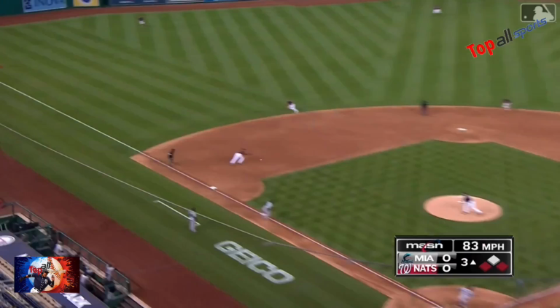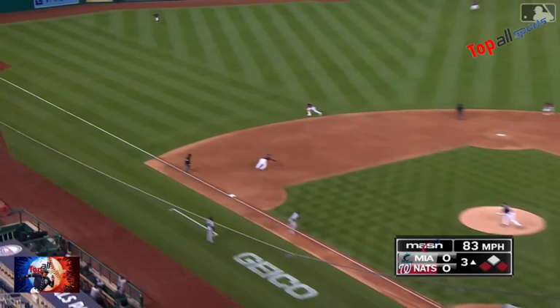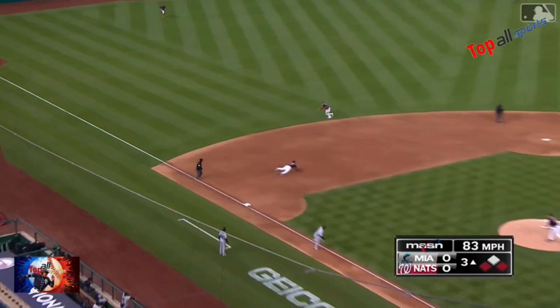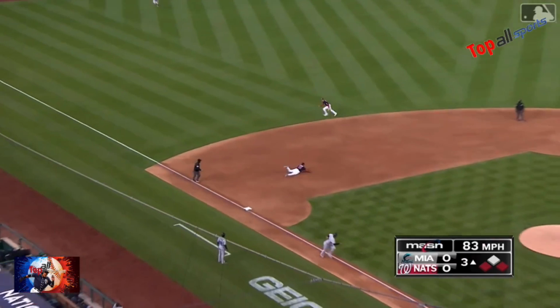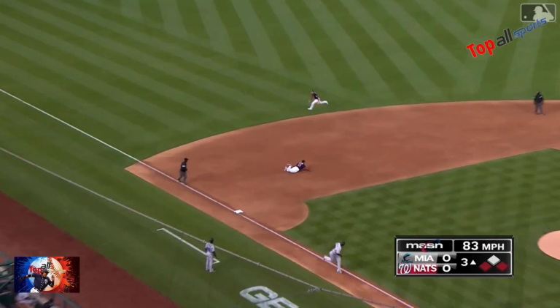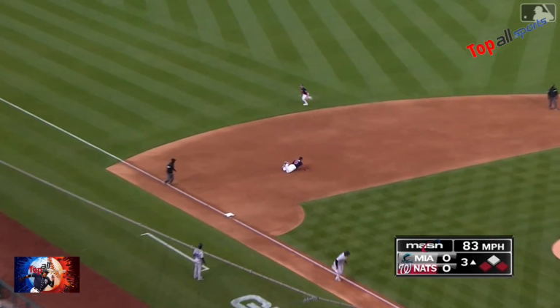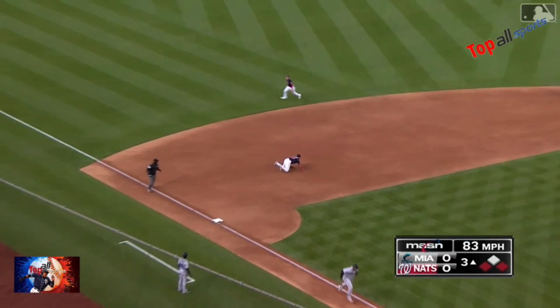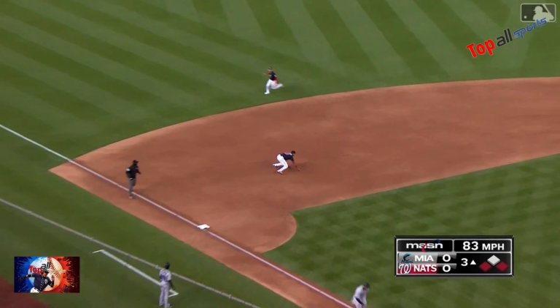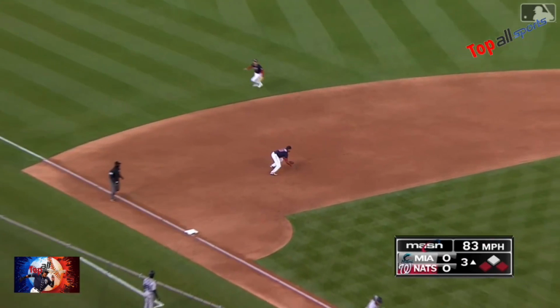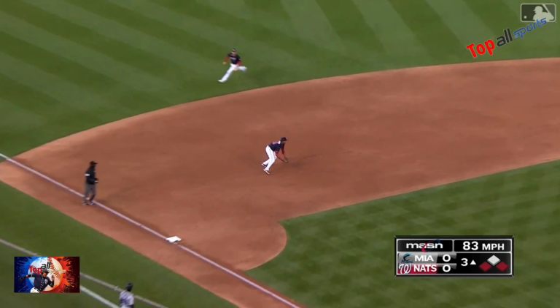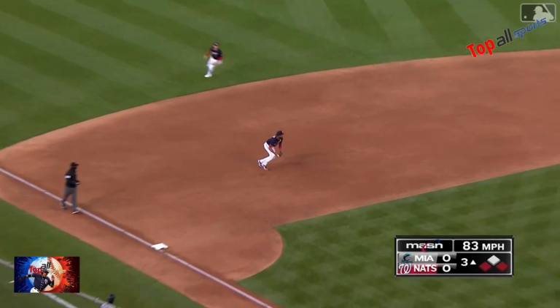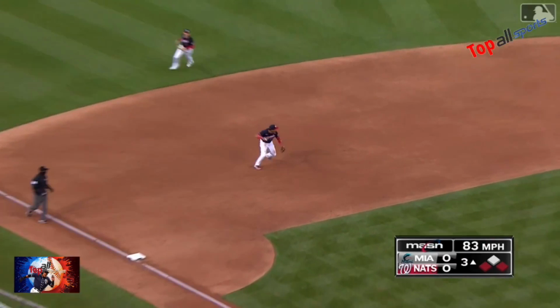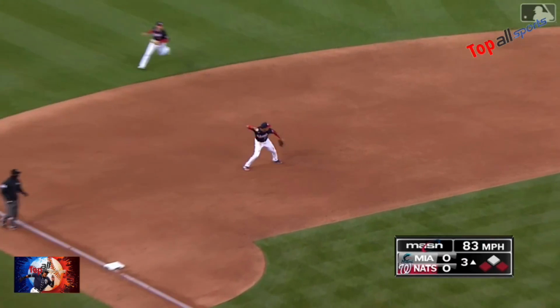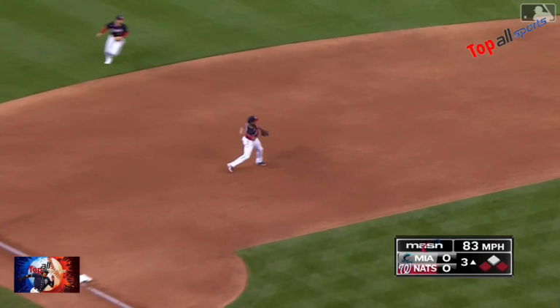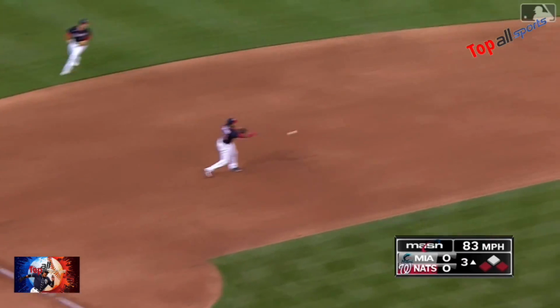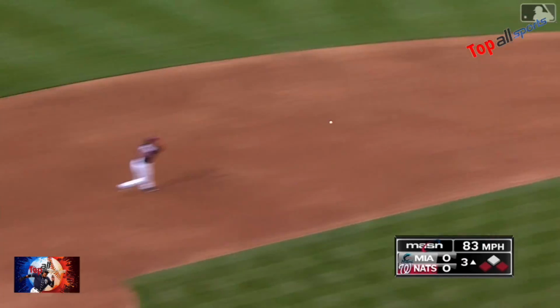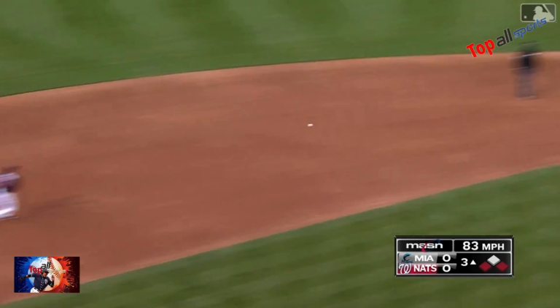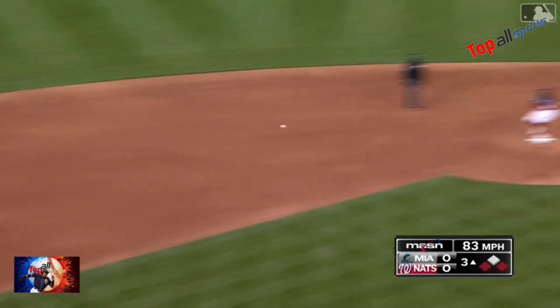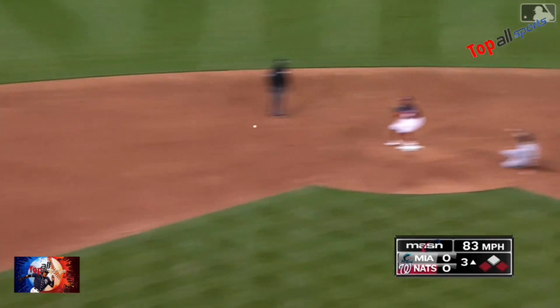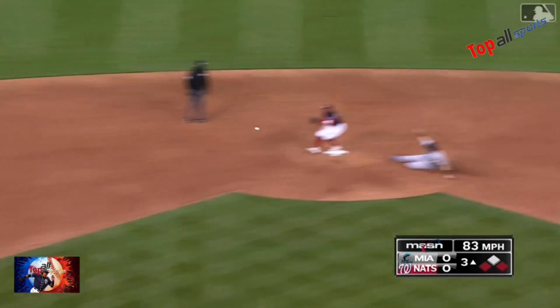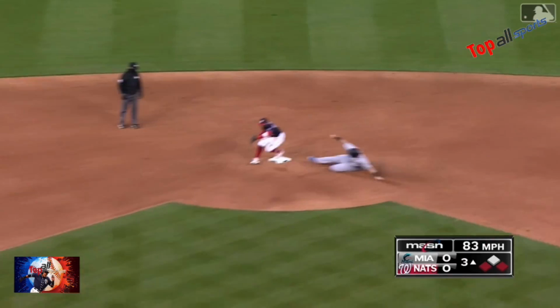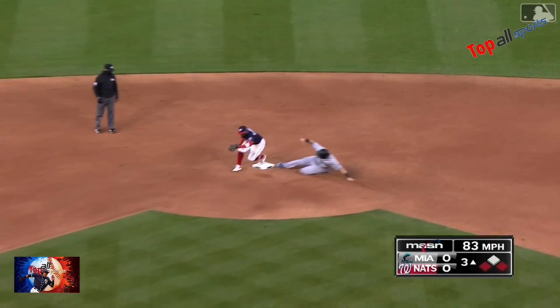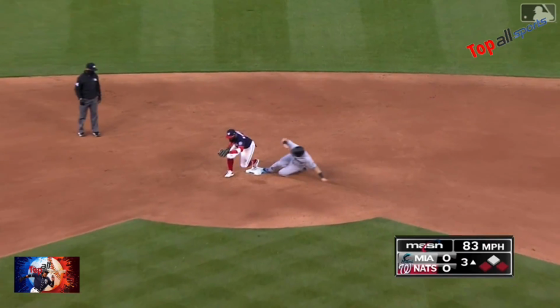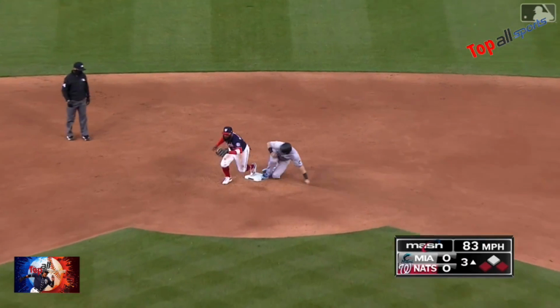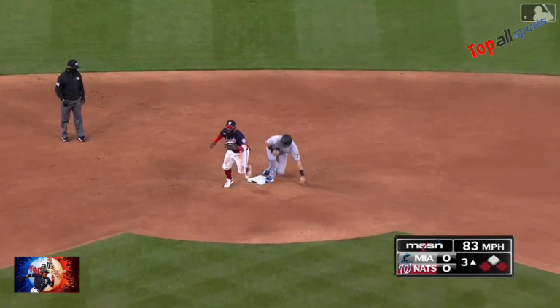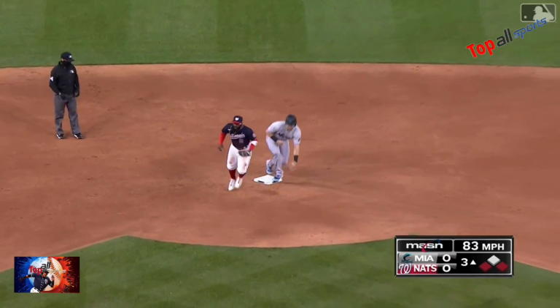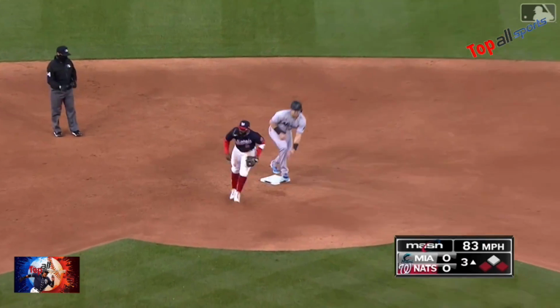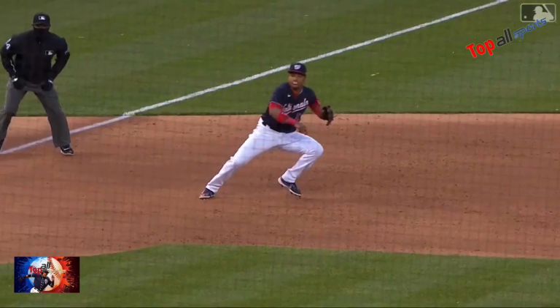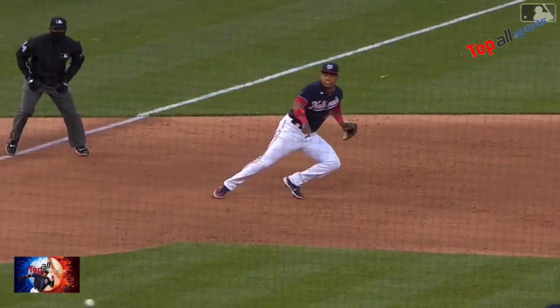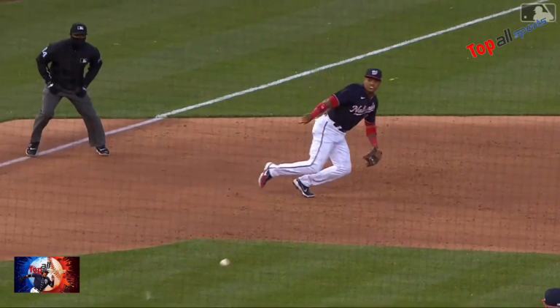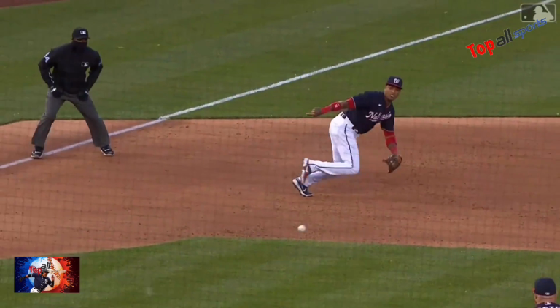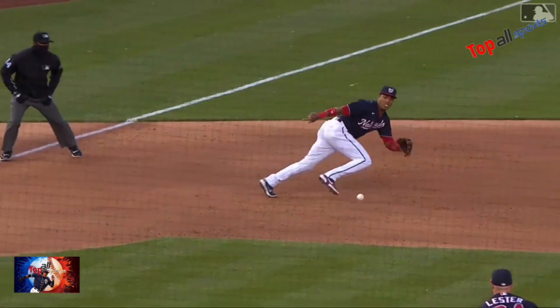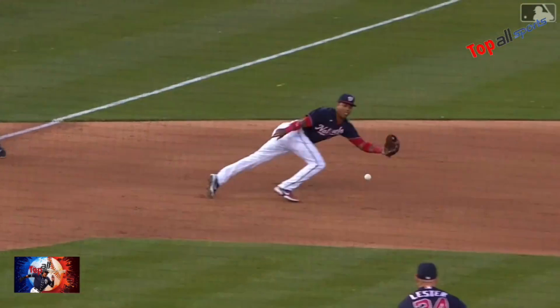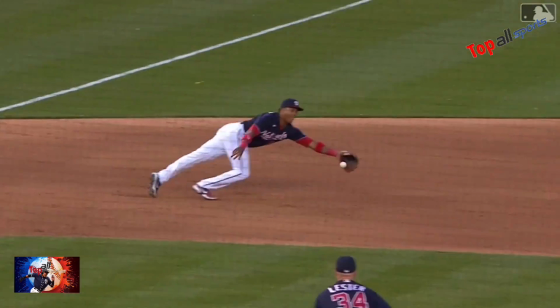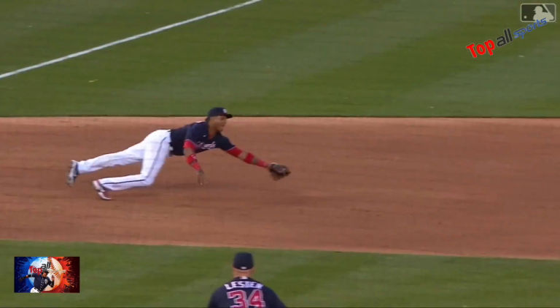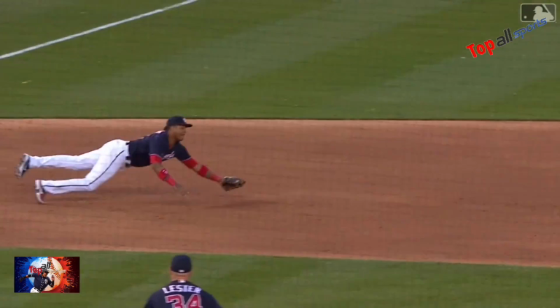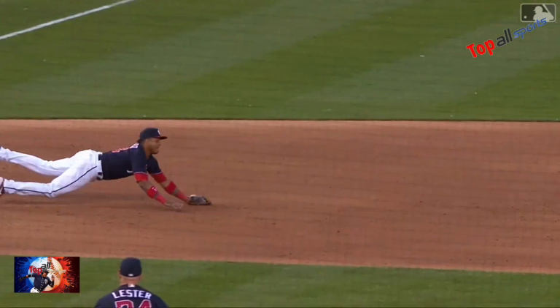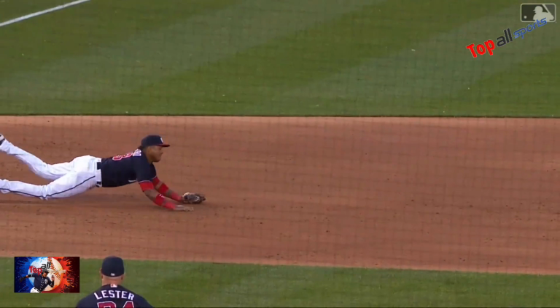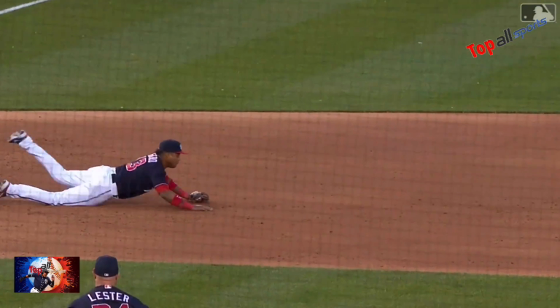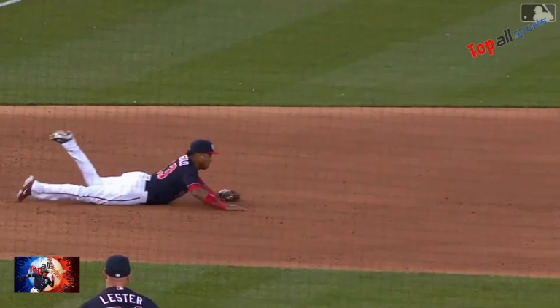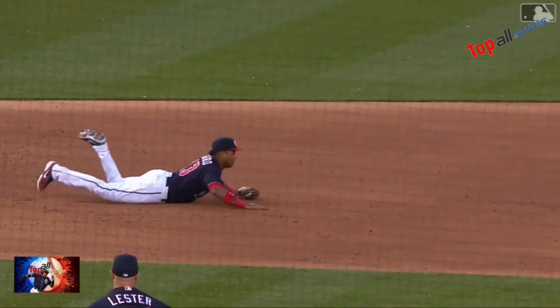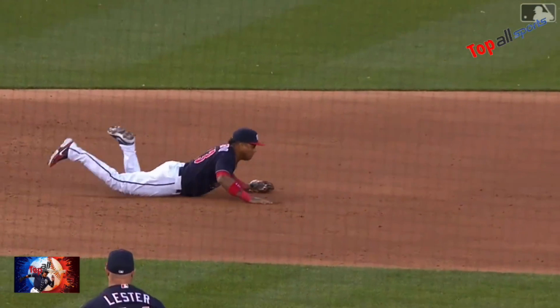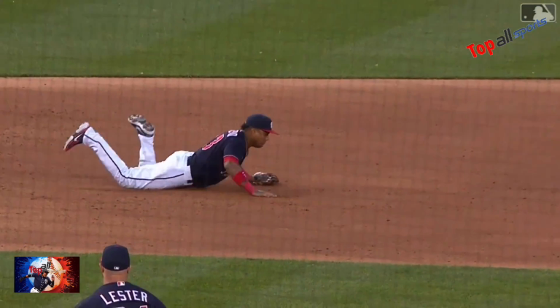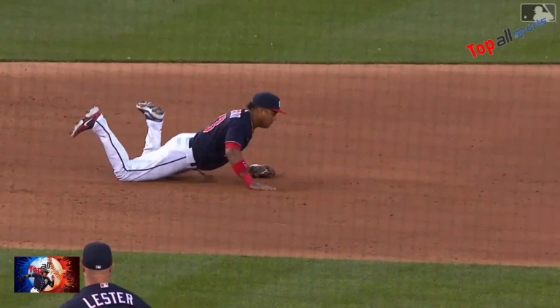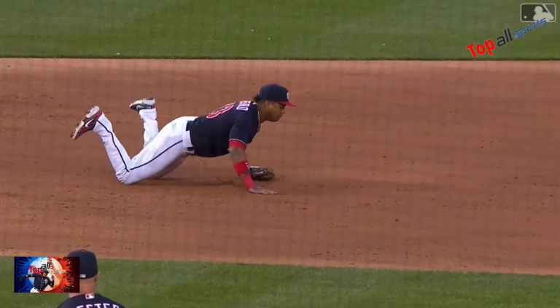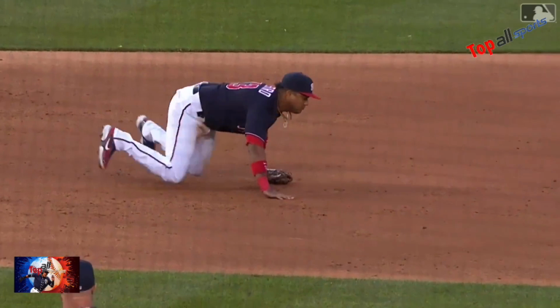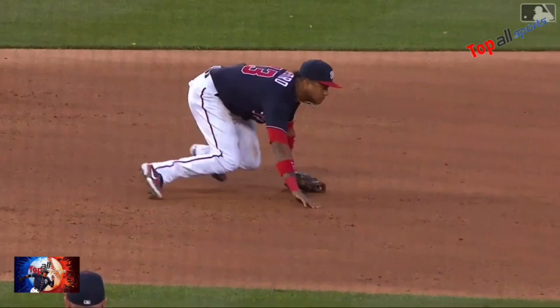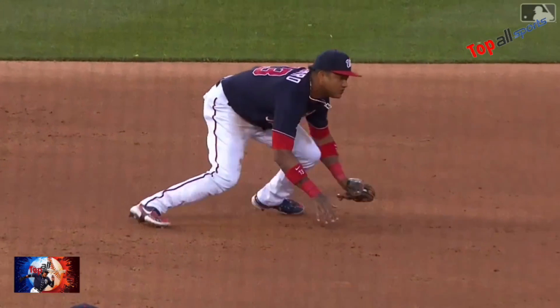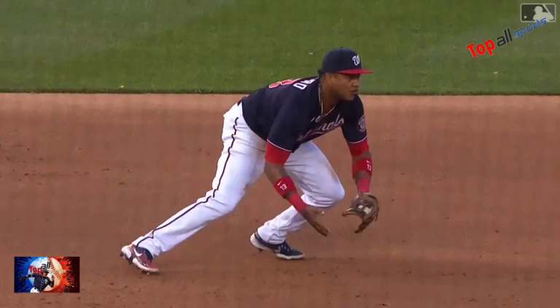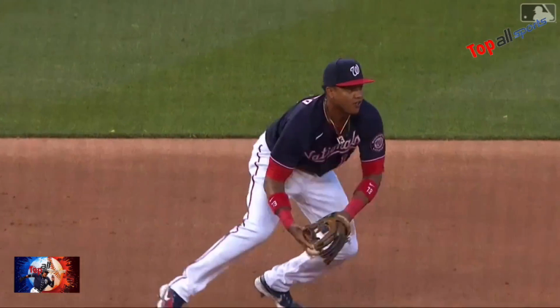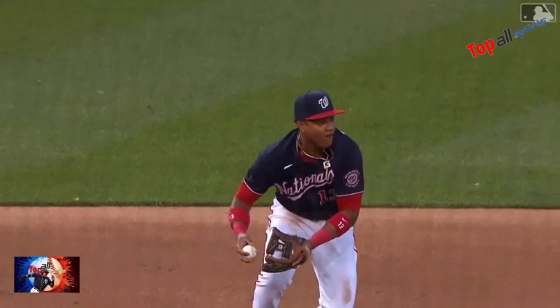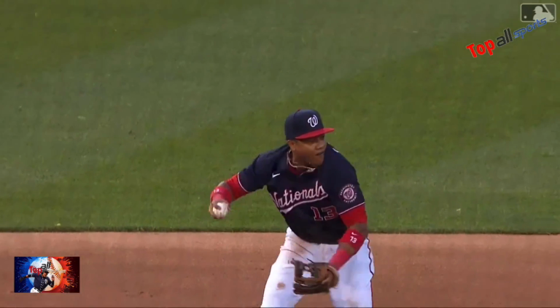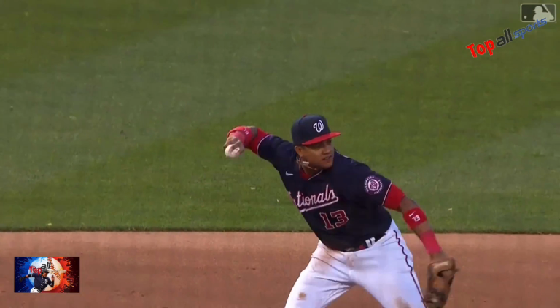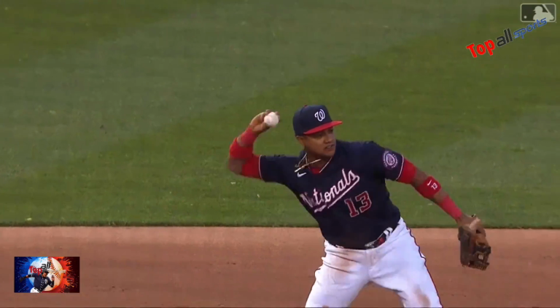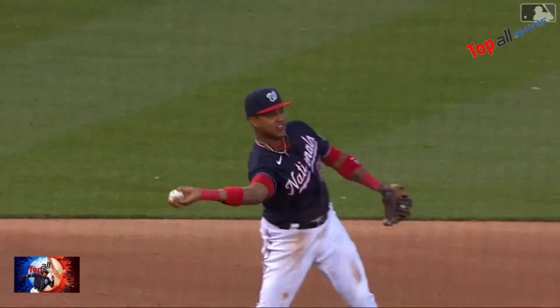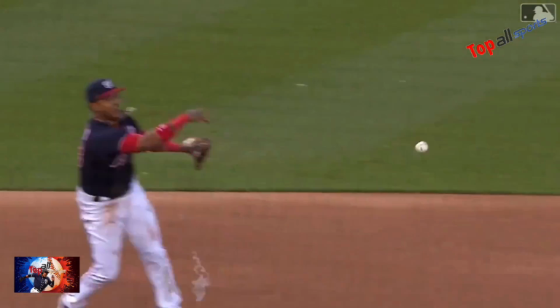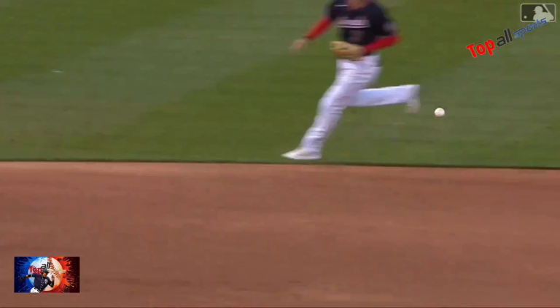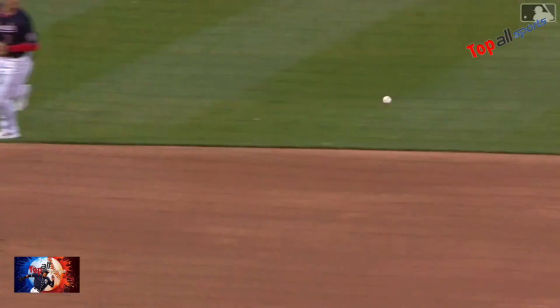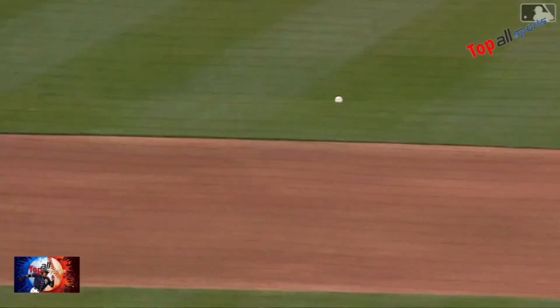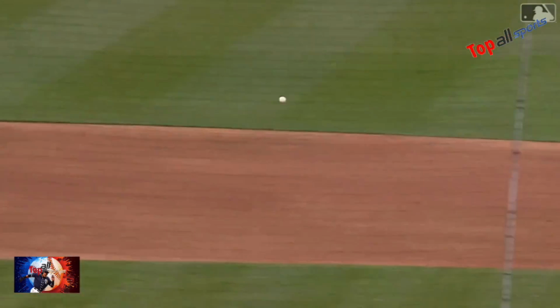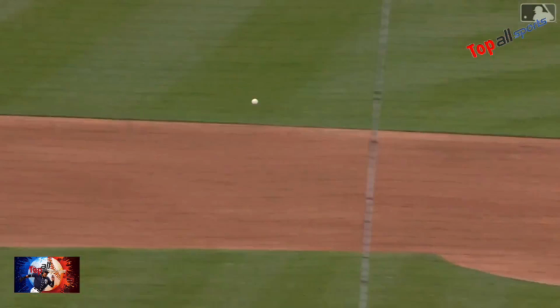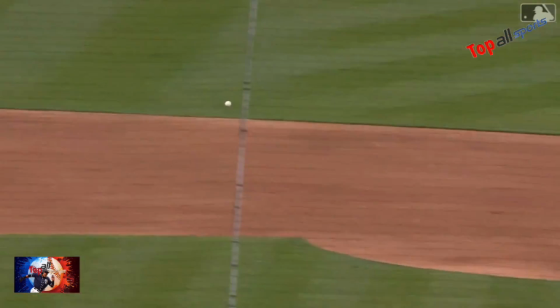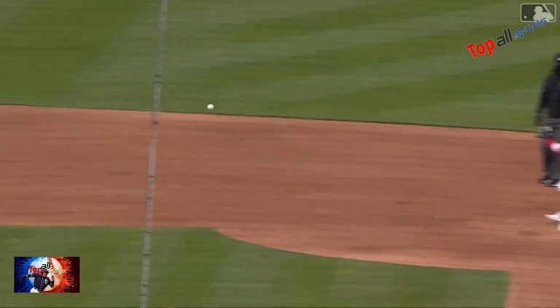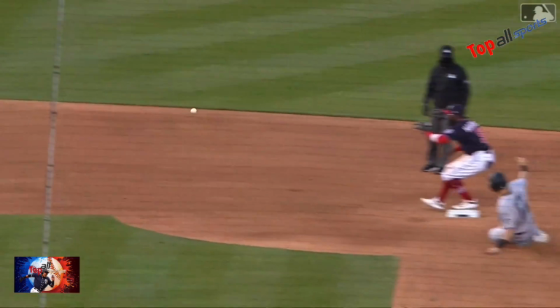Ground ball left side. There's Castro to the dirt, and a great play to get the third out here in the third inning. Starlin Castro saves a run.